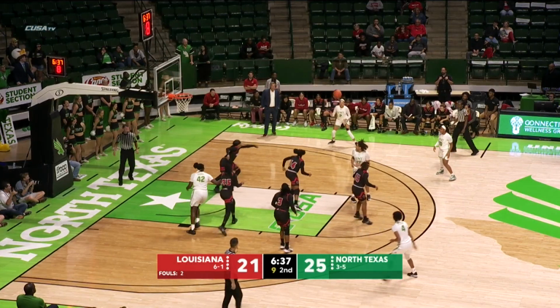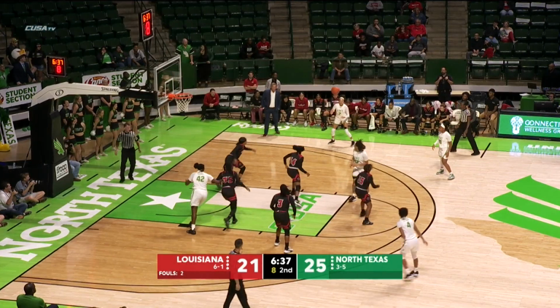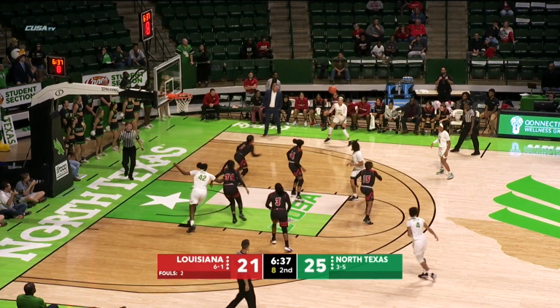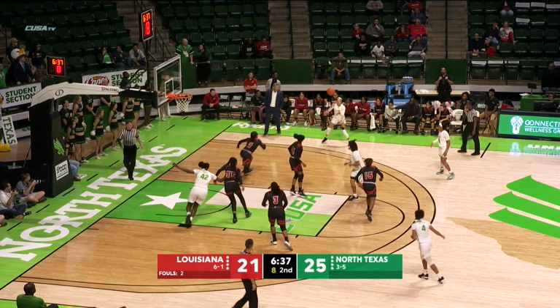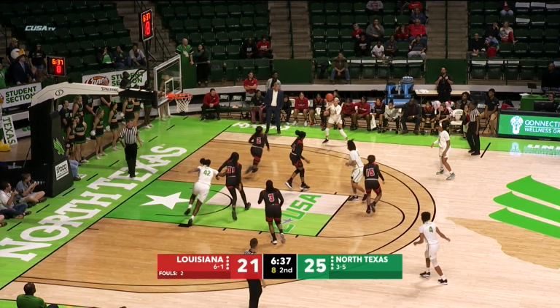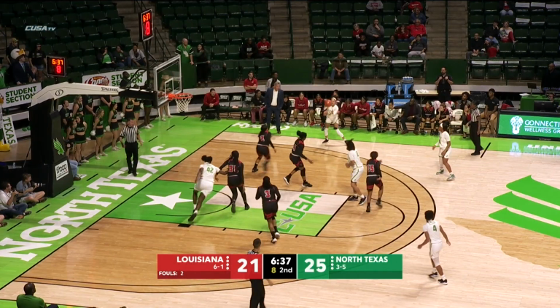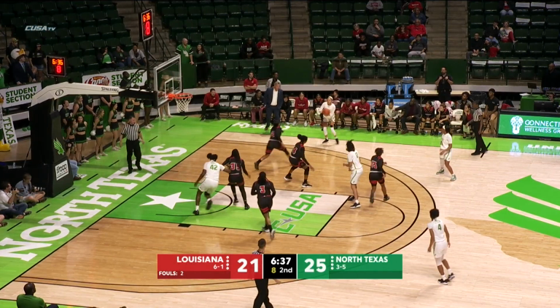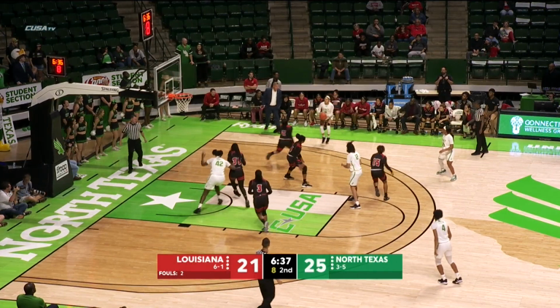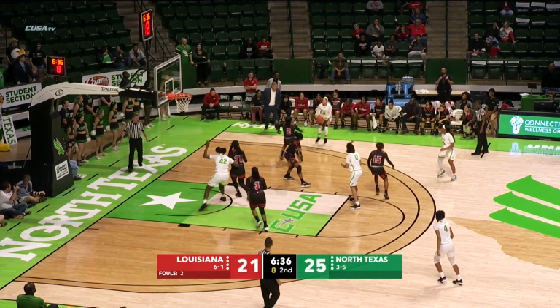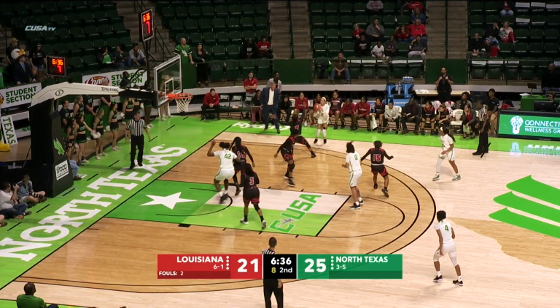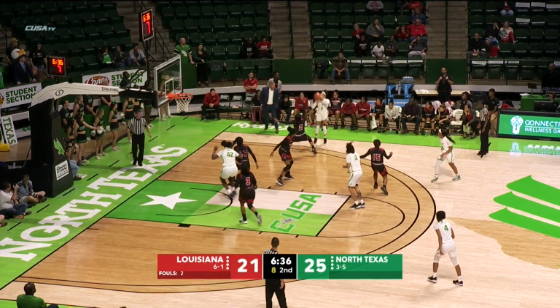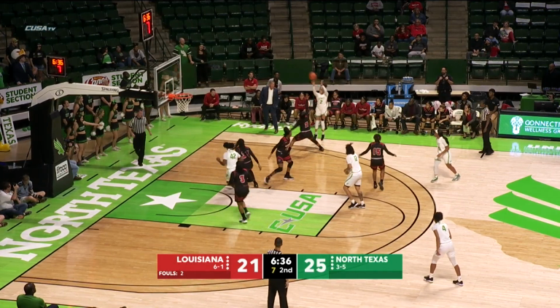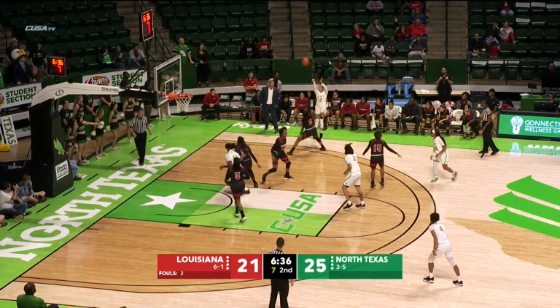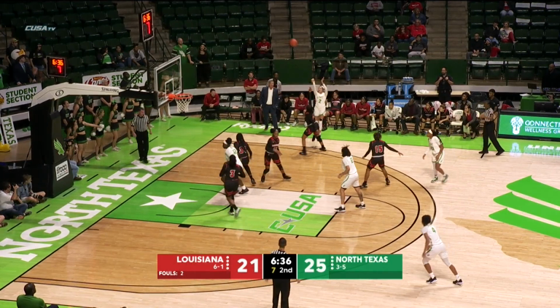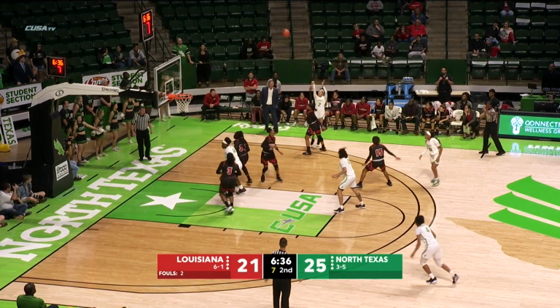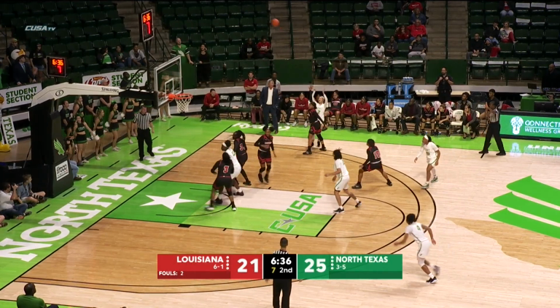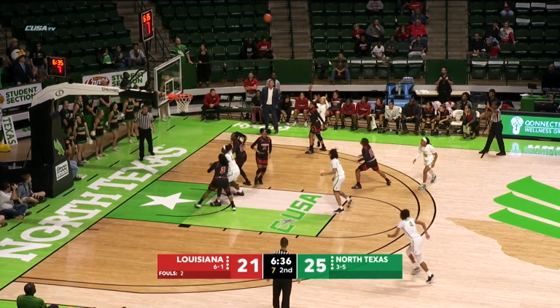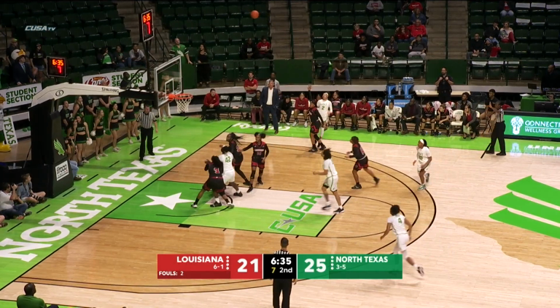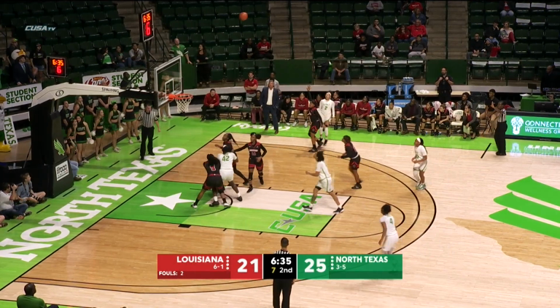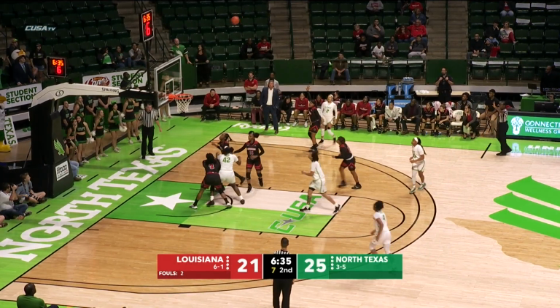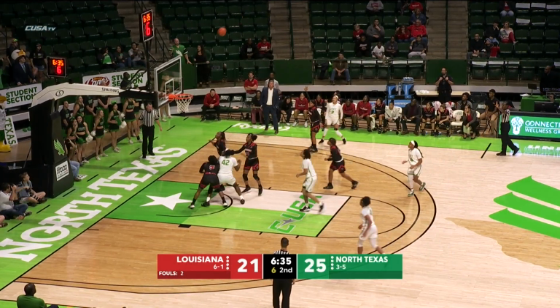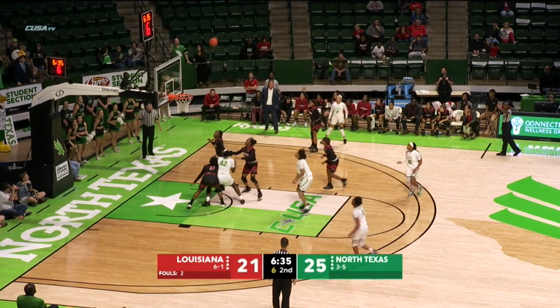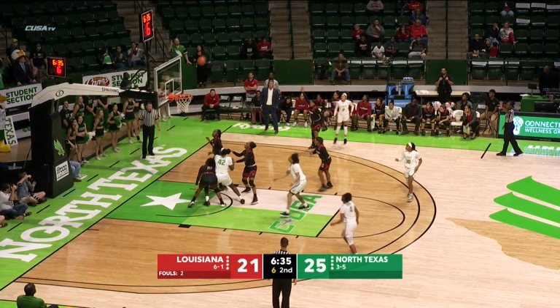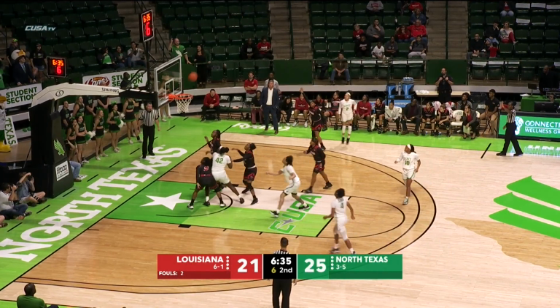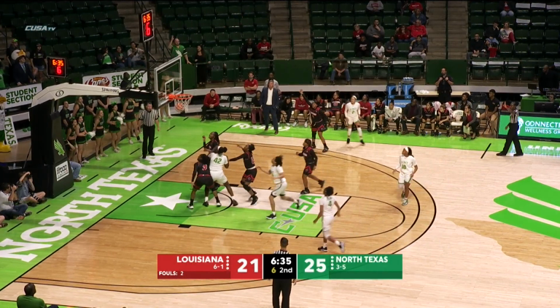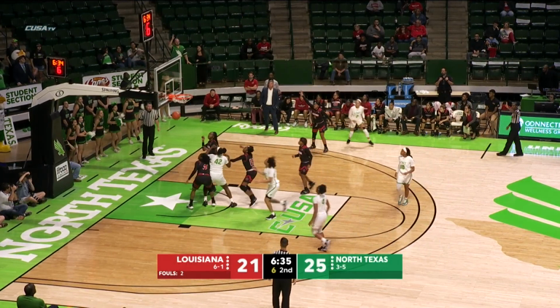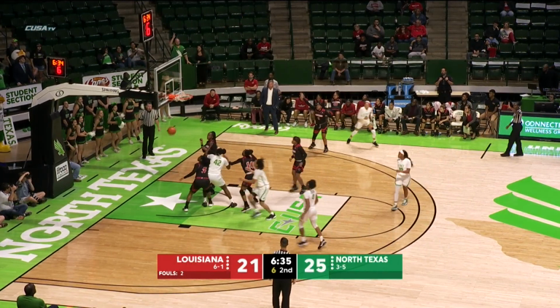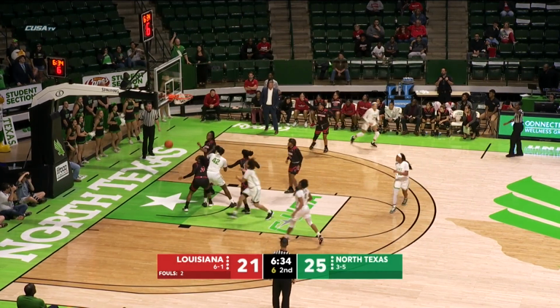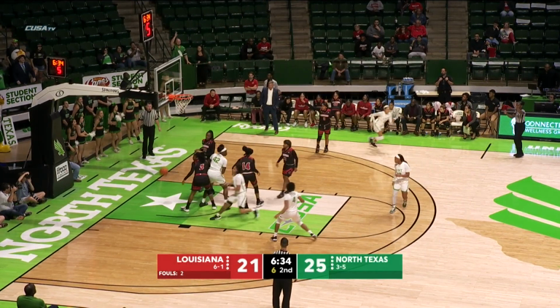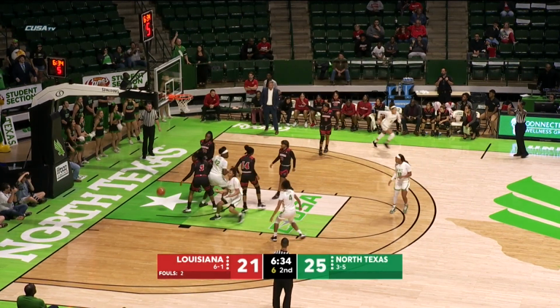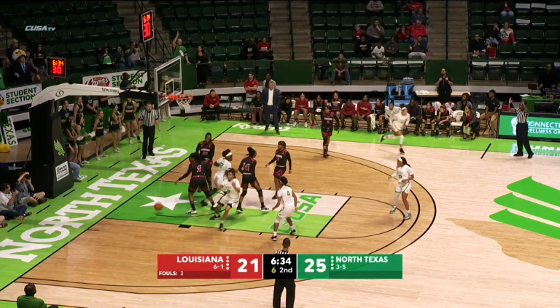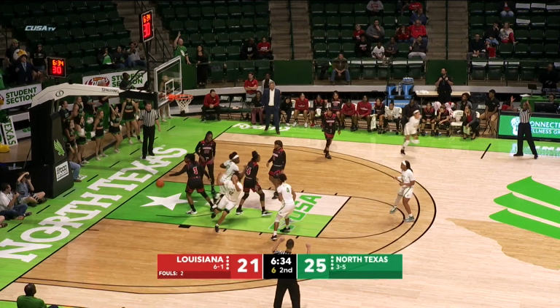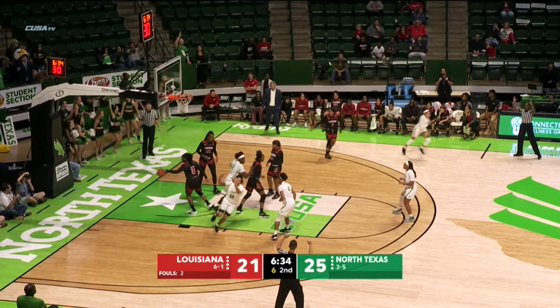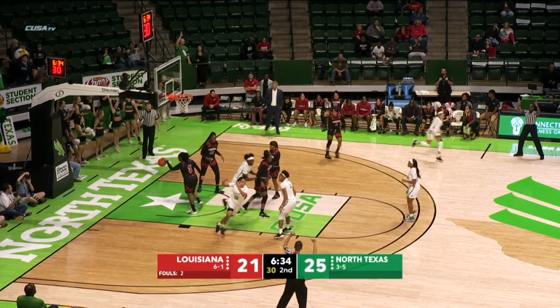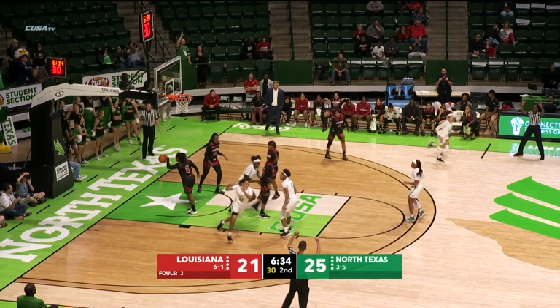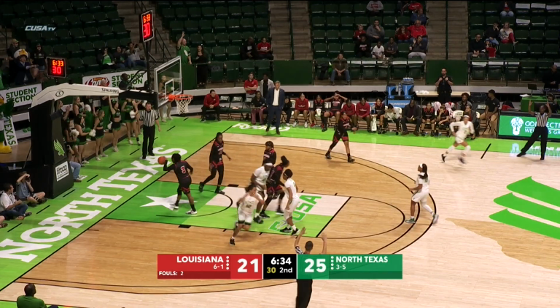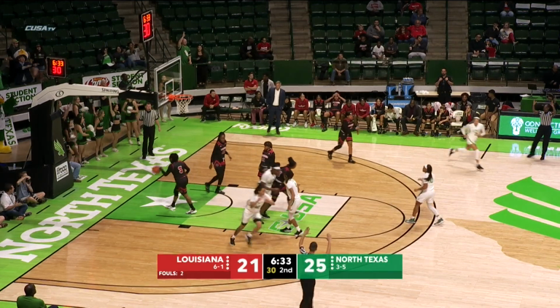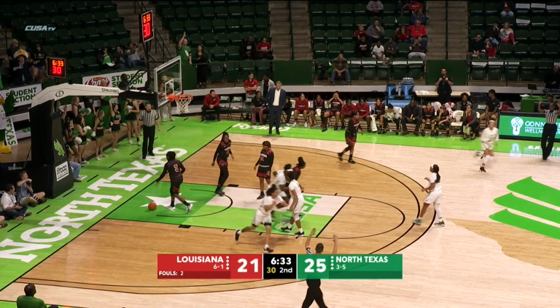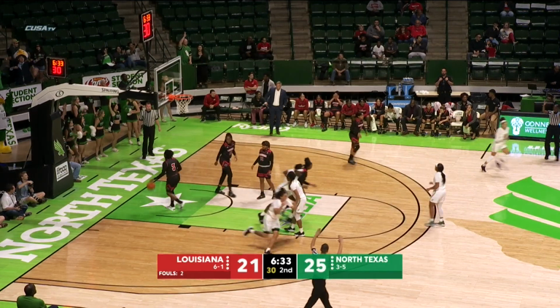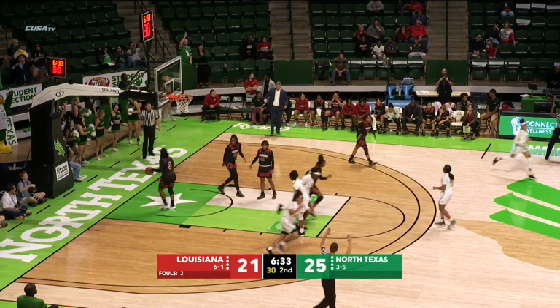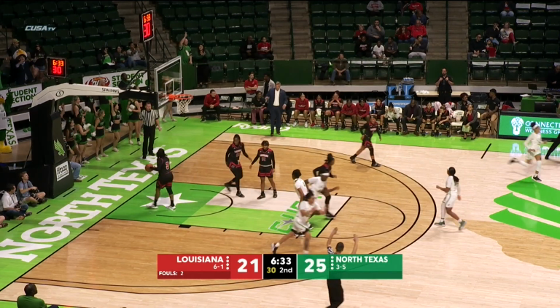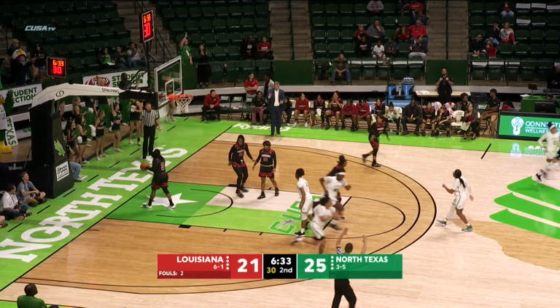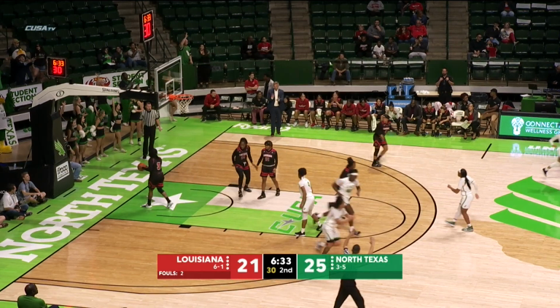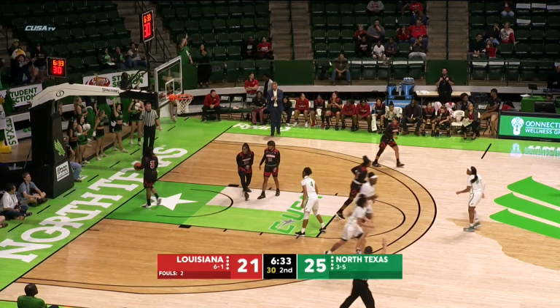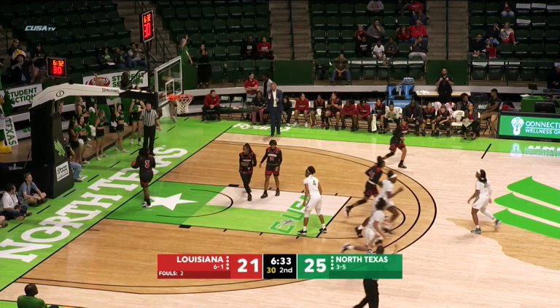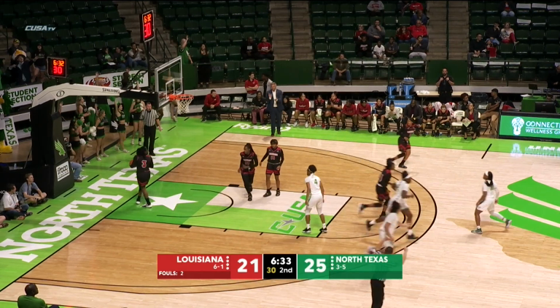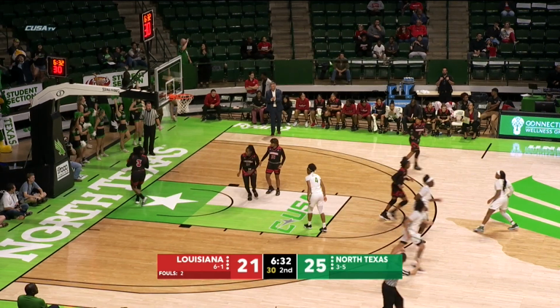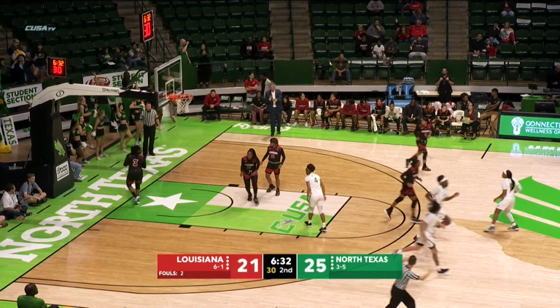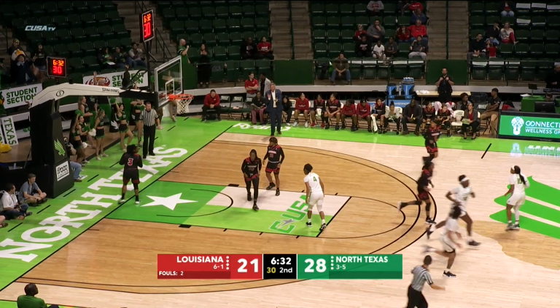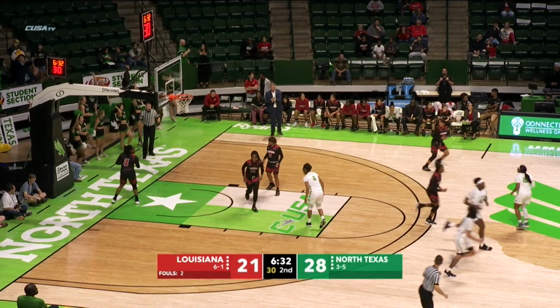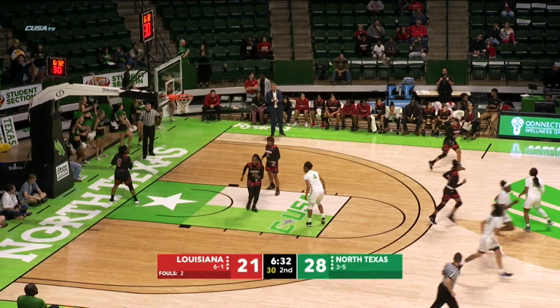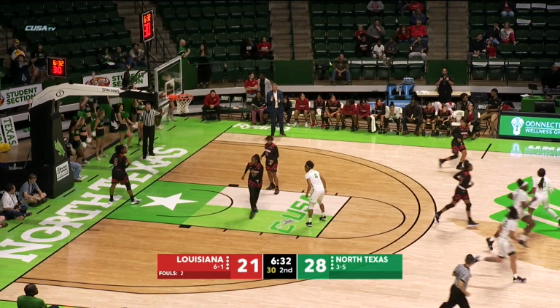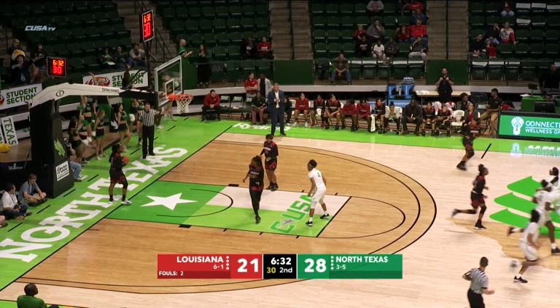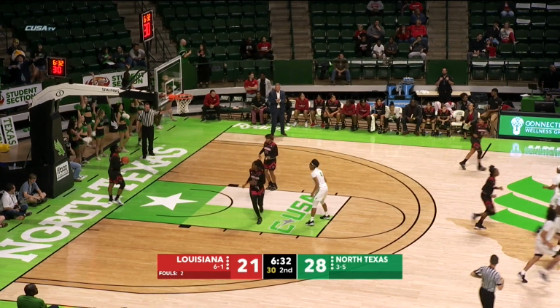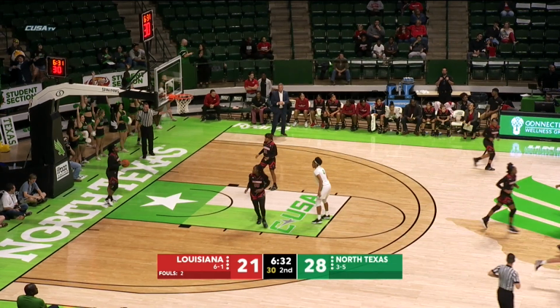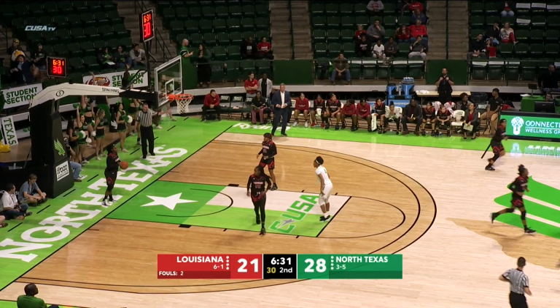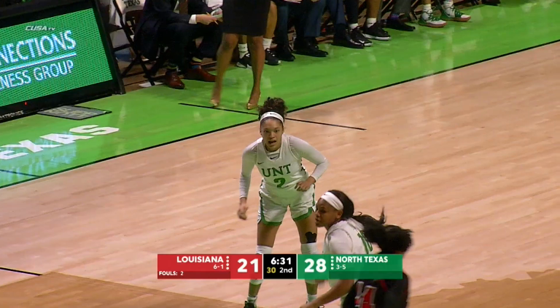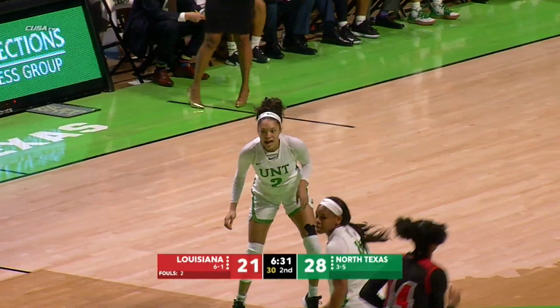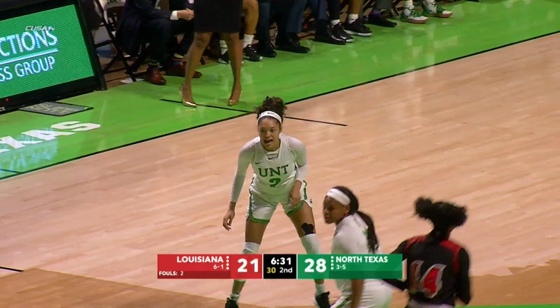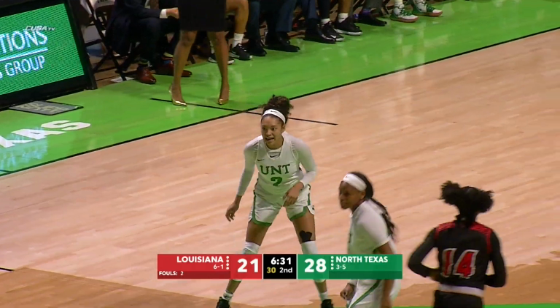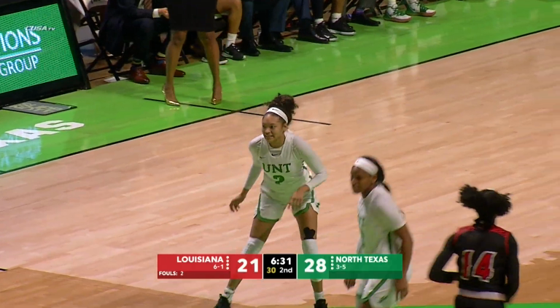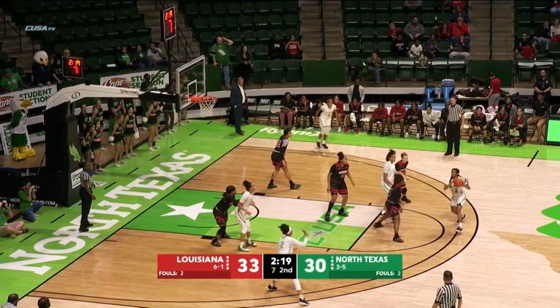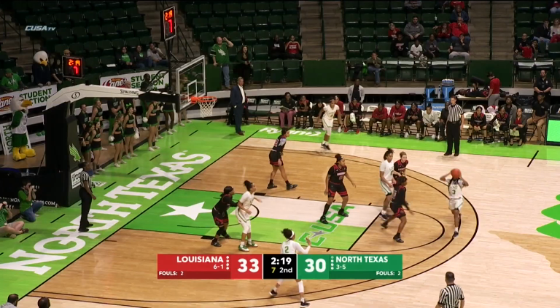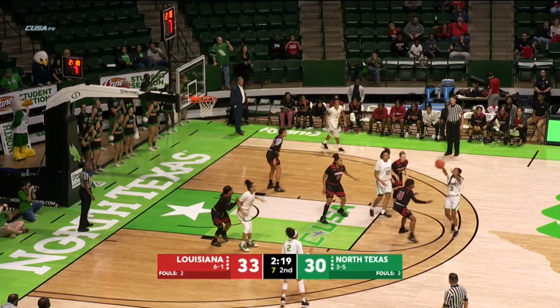Jackson rotates all the way back across to Jones. Jones puts up a three, and it's good — her second triple of this game.